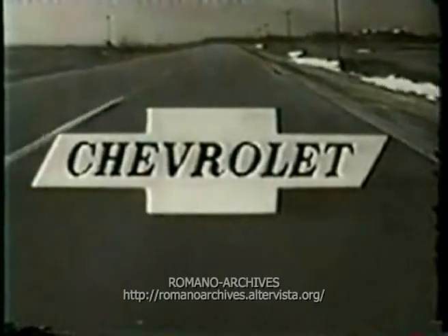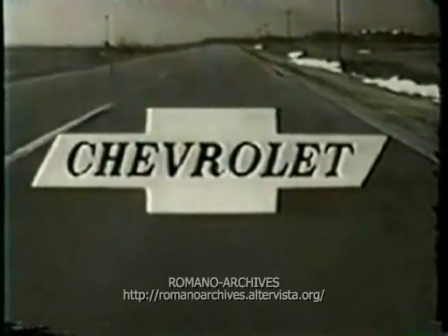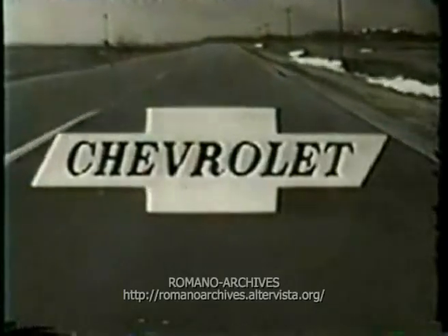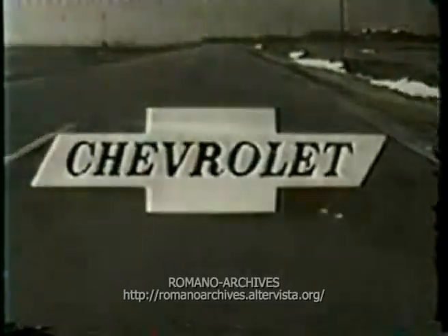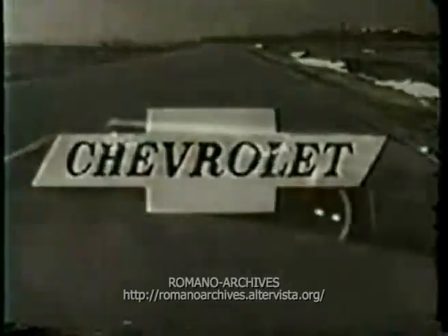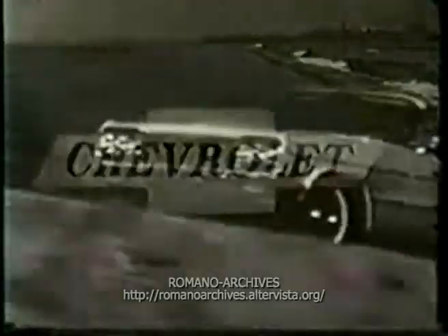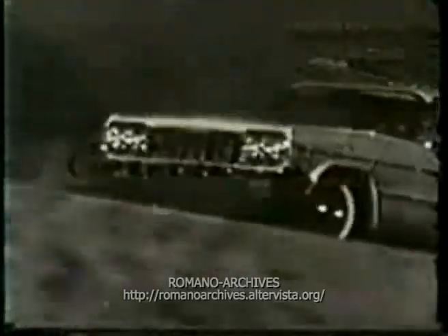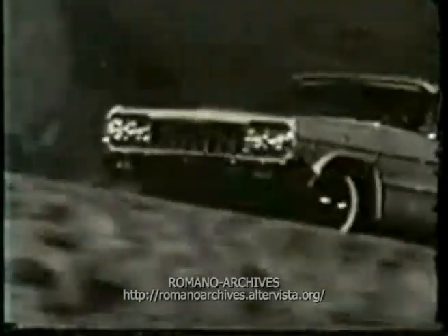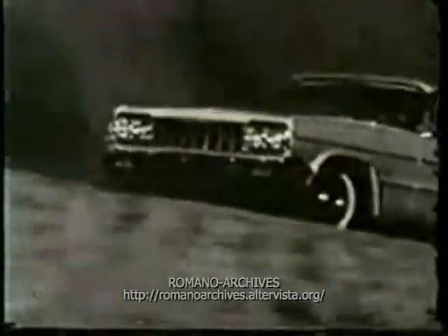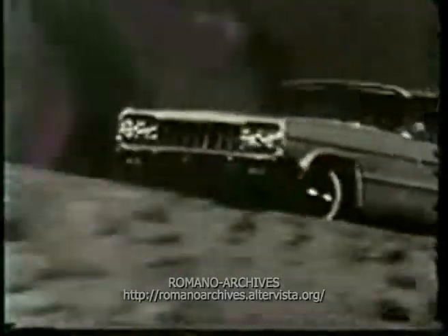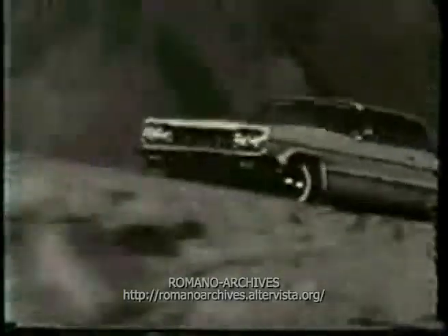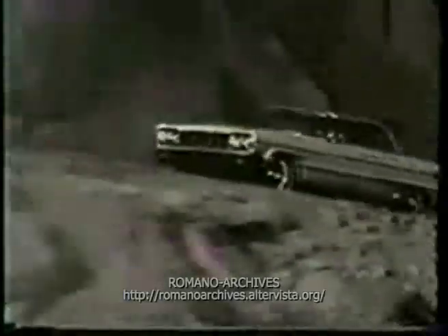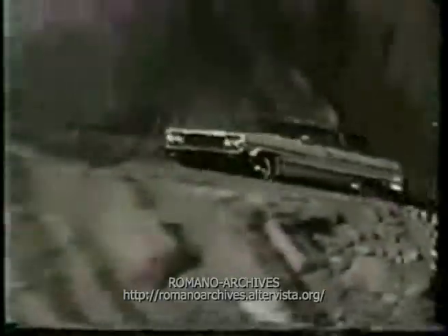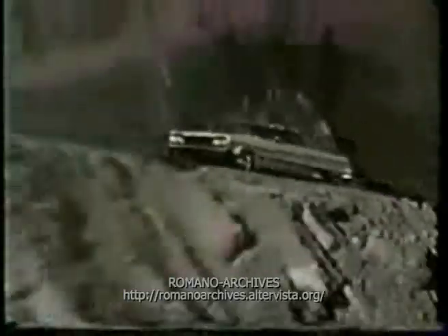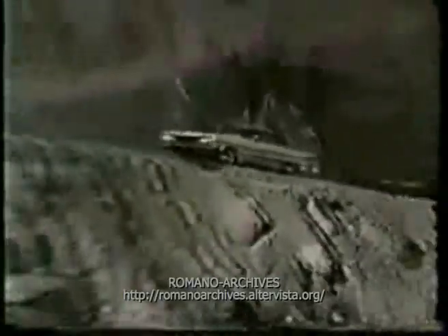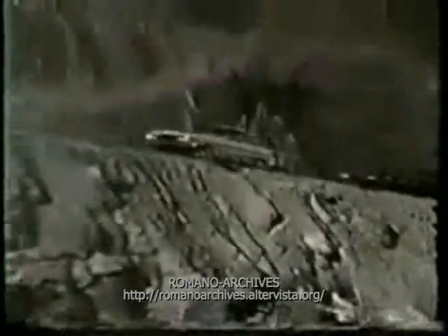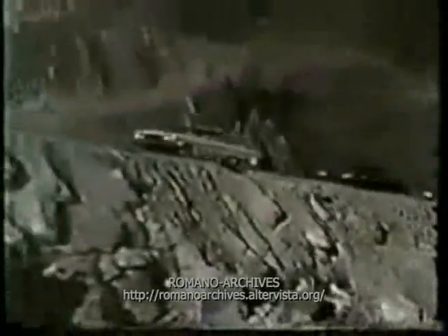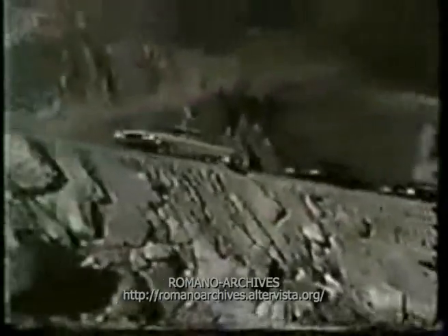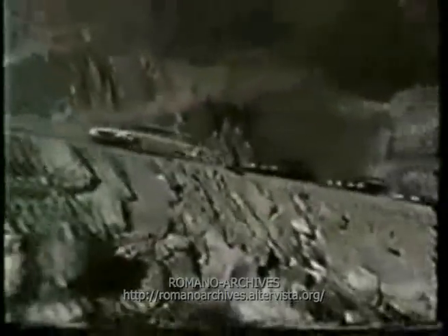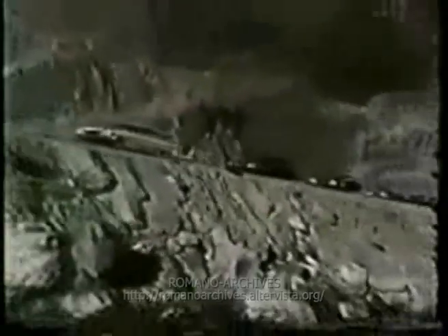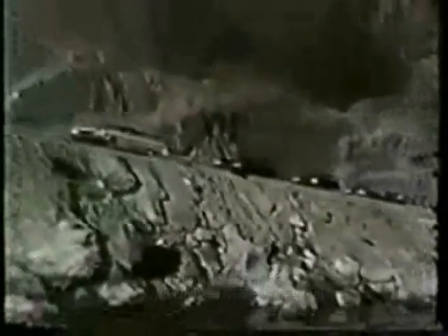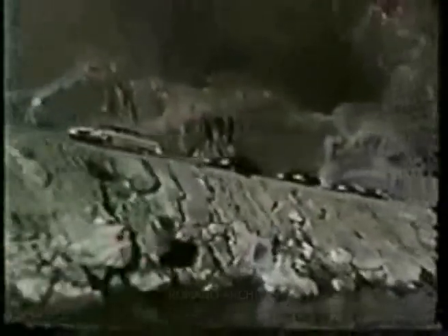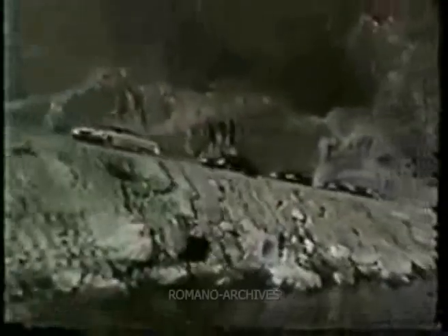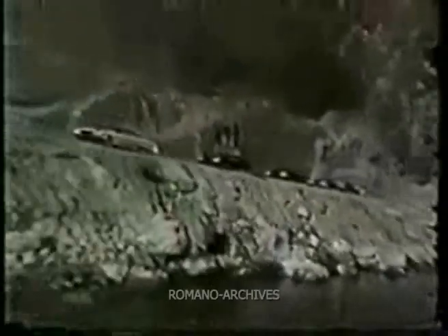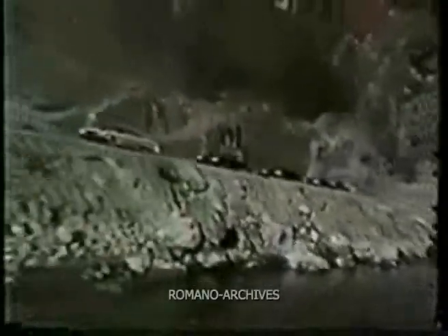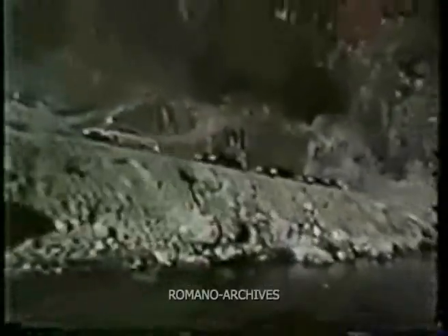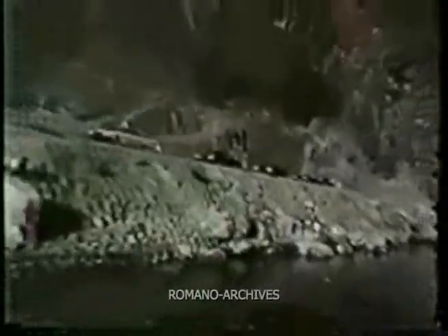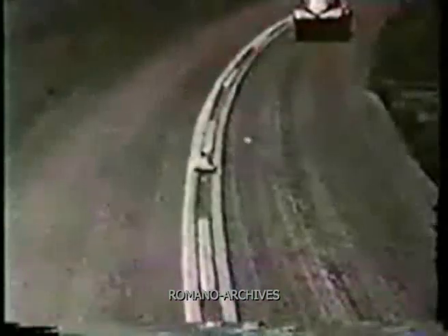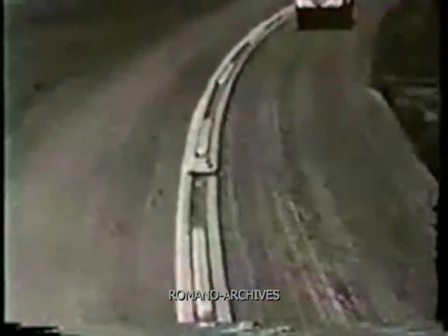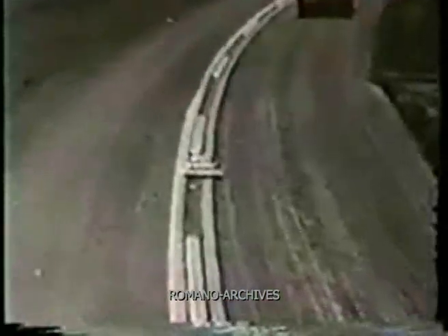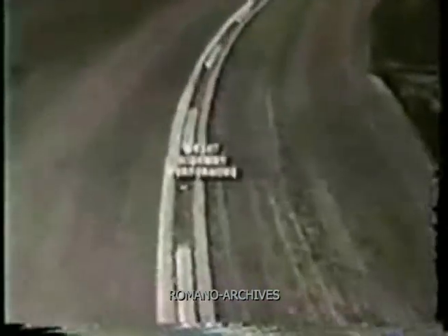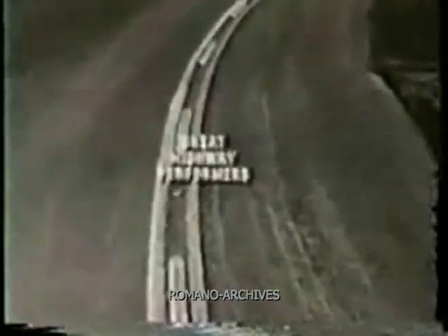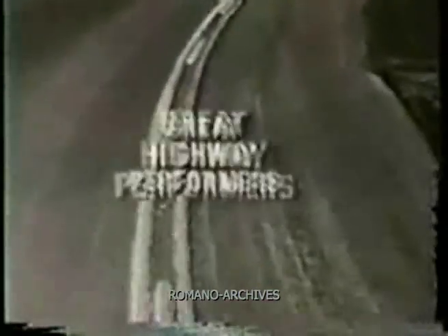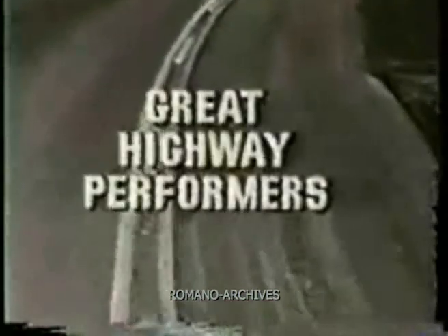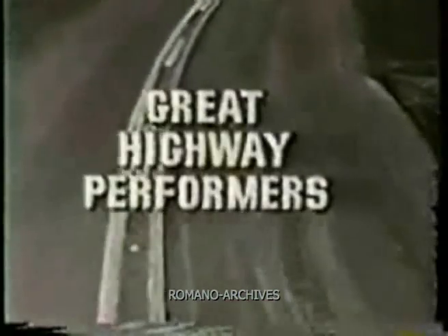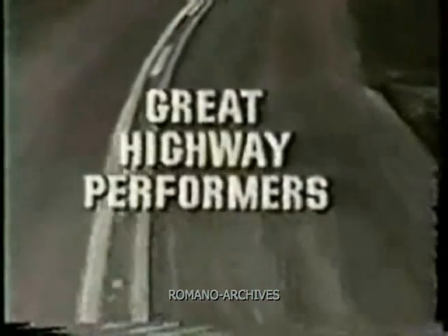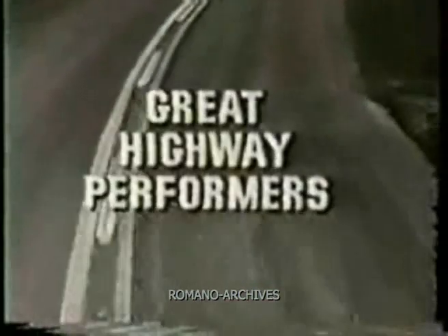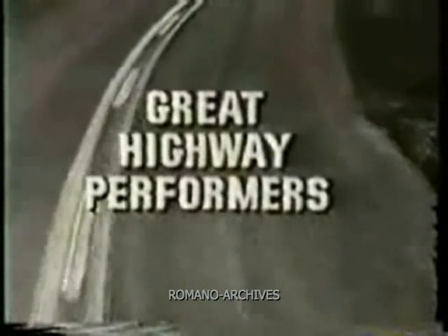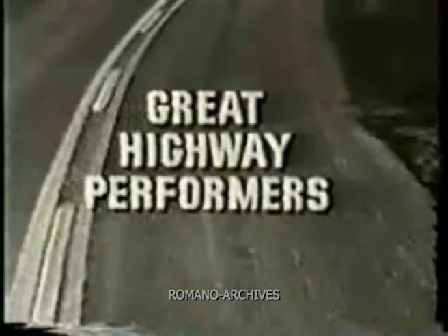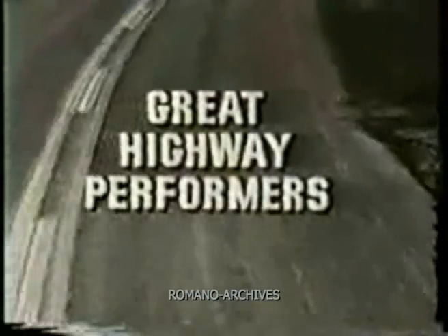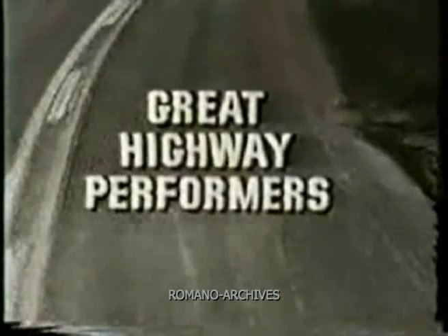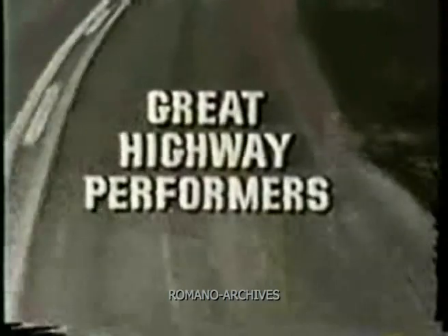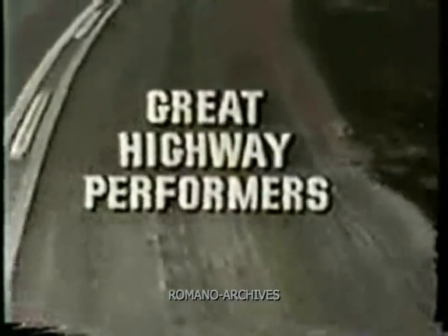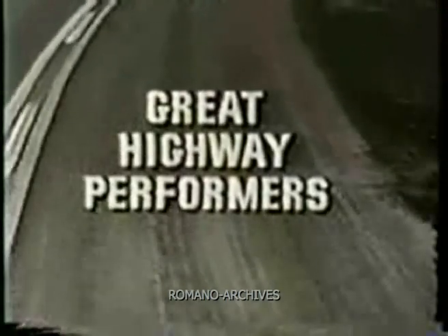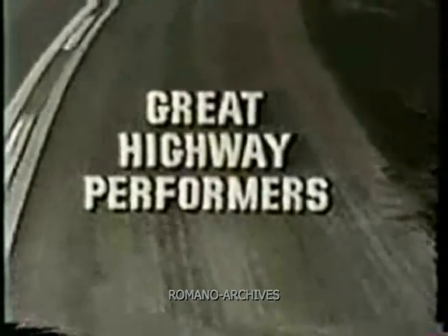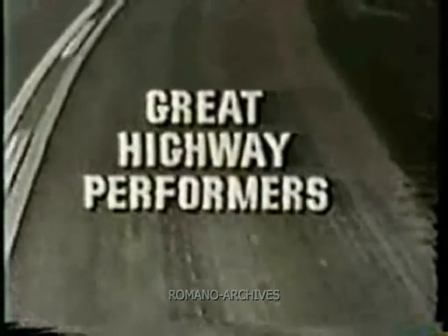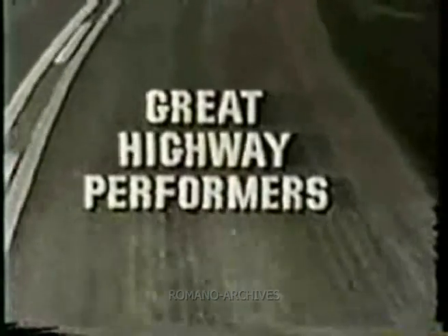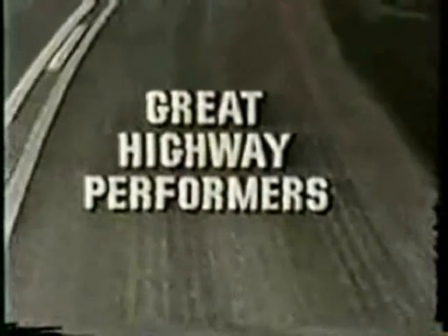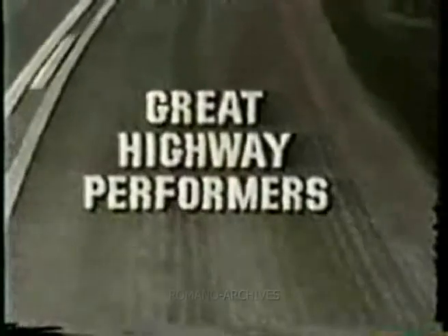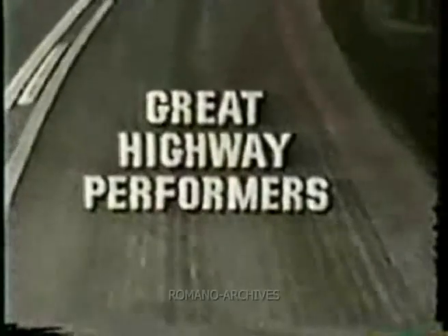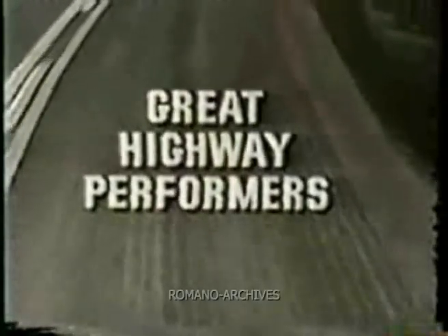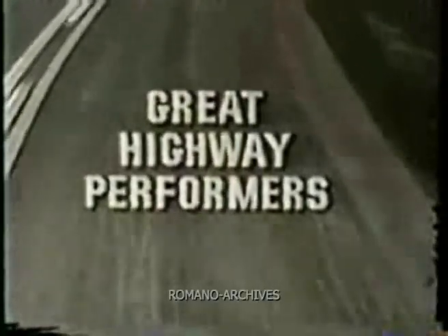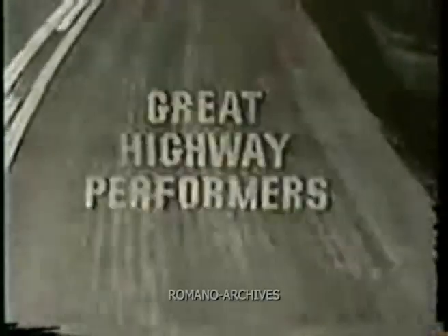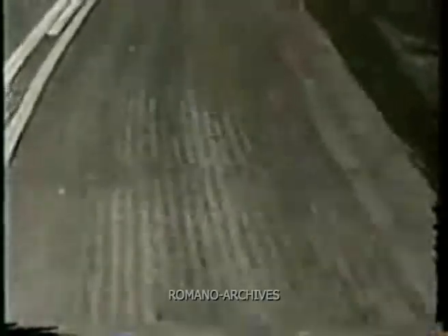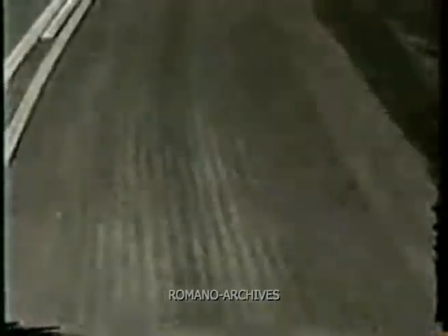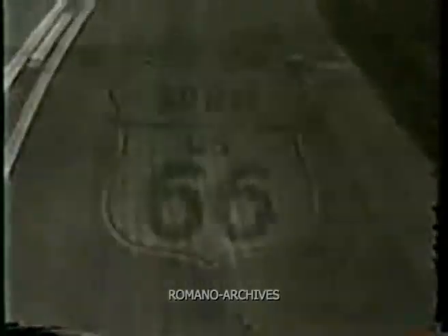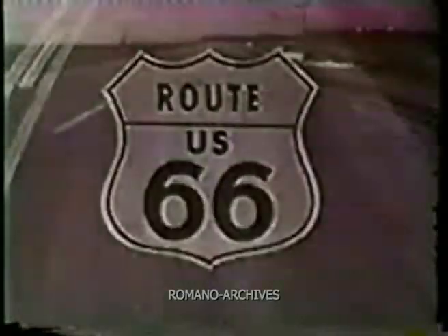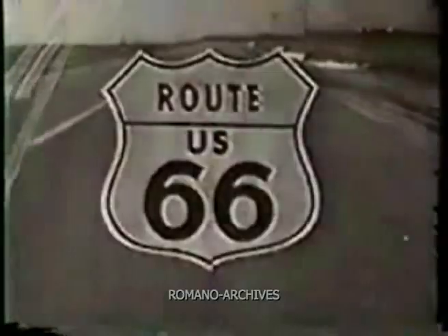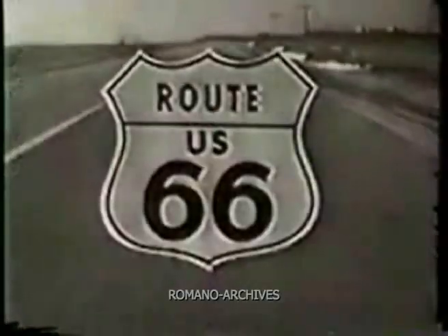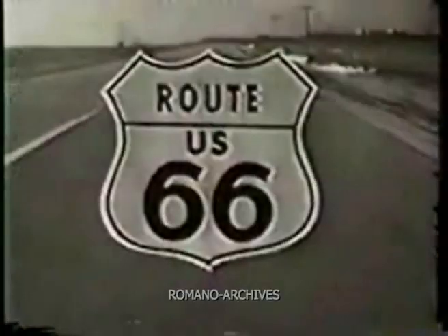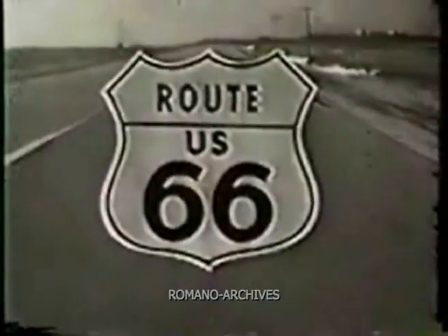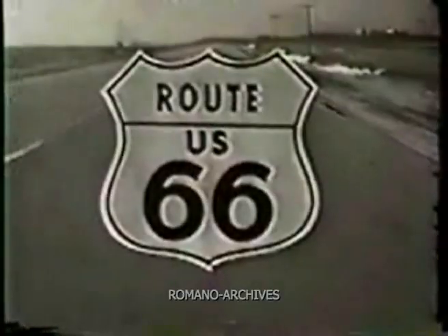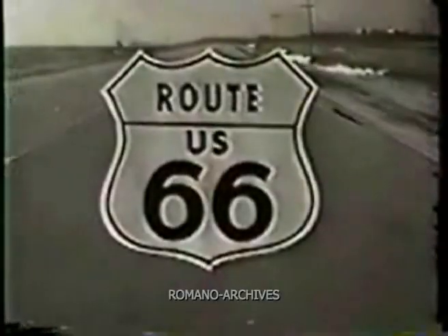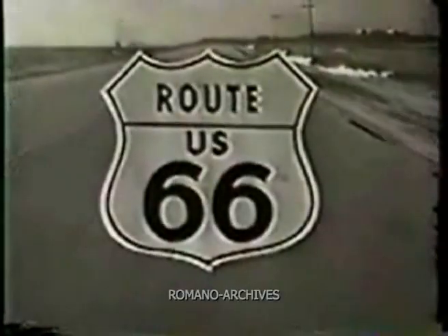With one, two, three, four, five Great Highway Performers for 1964, presents Route 66.